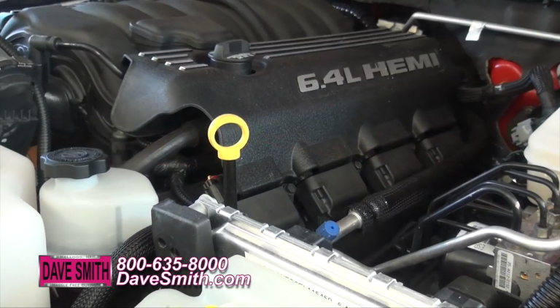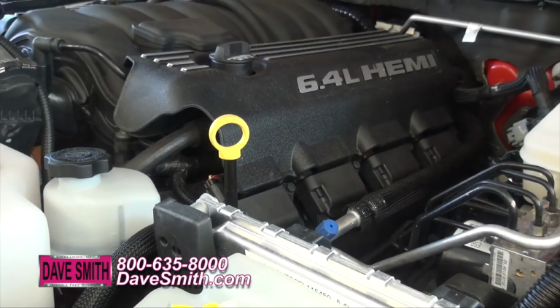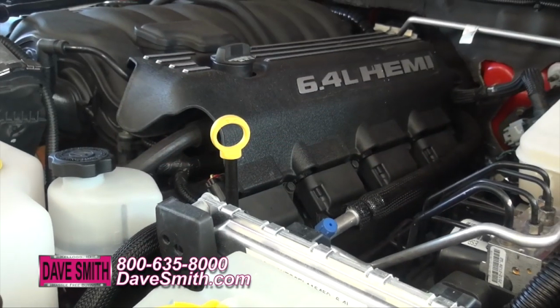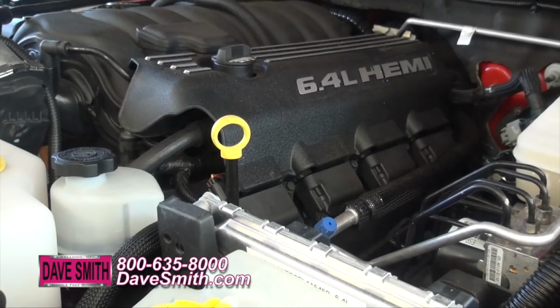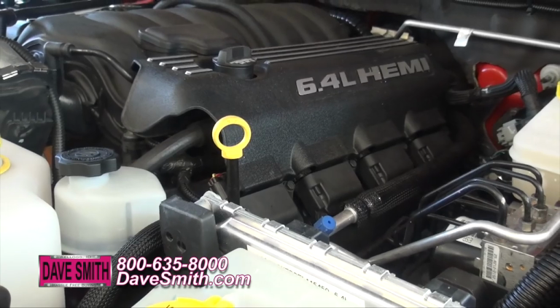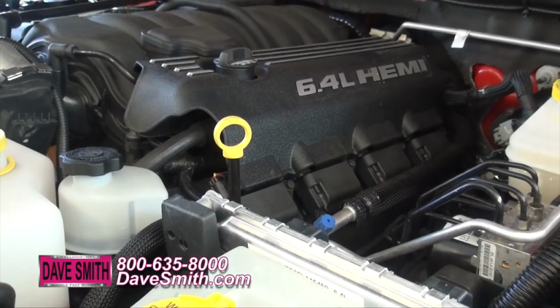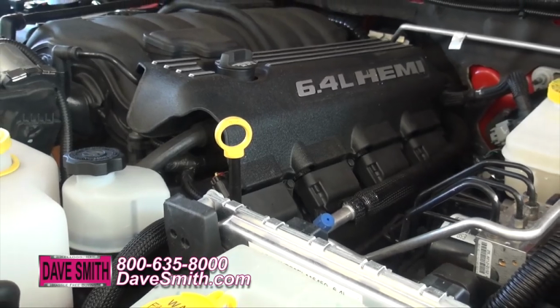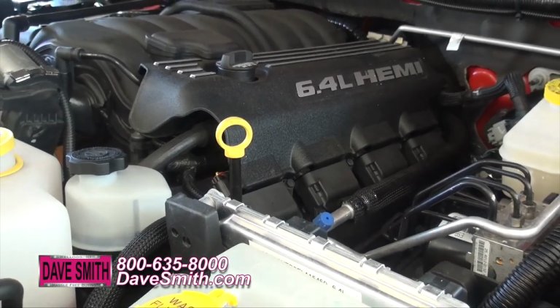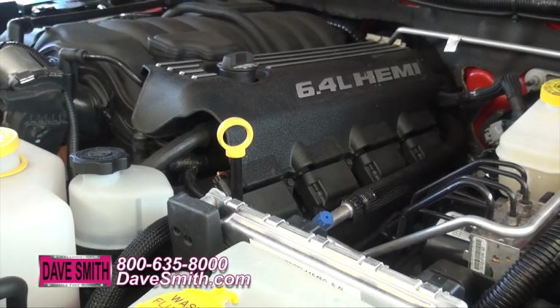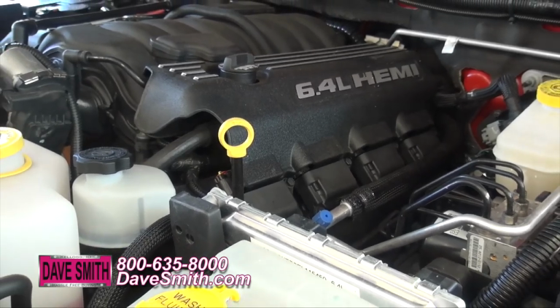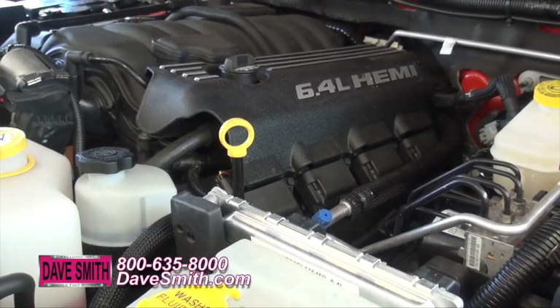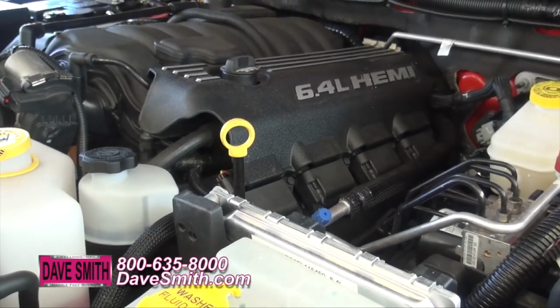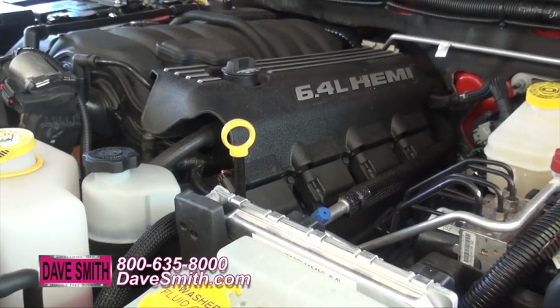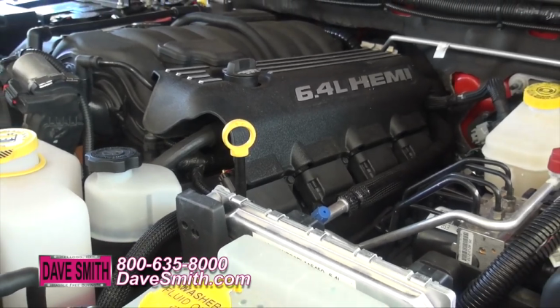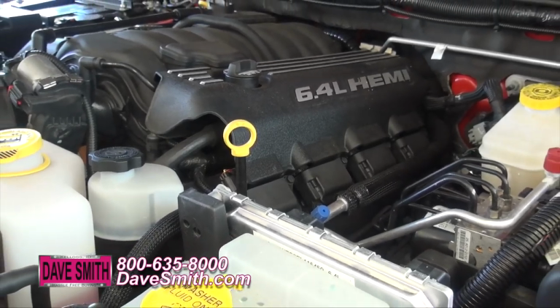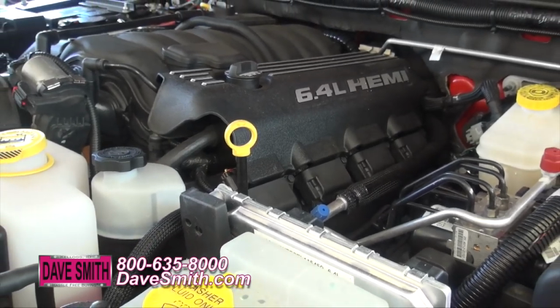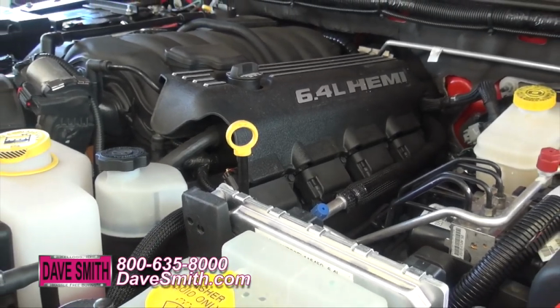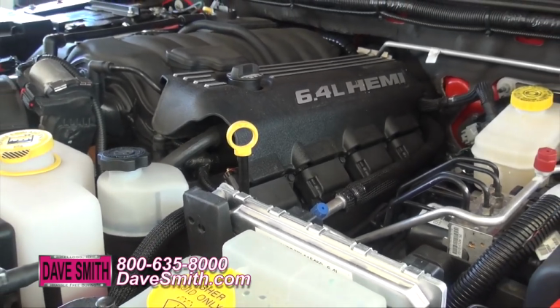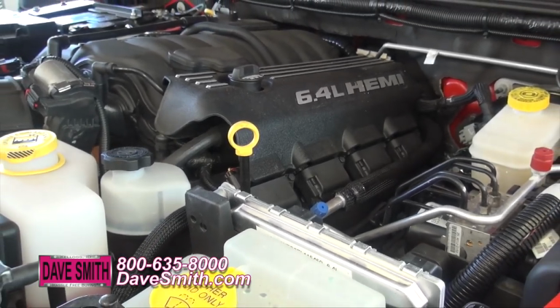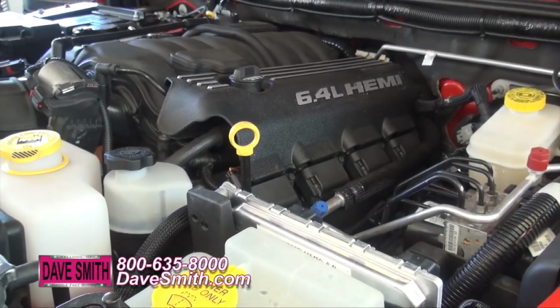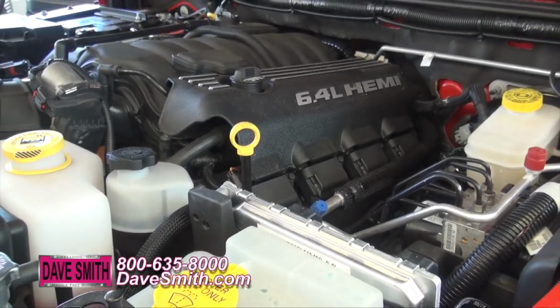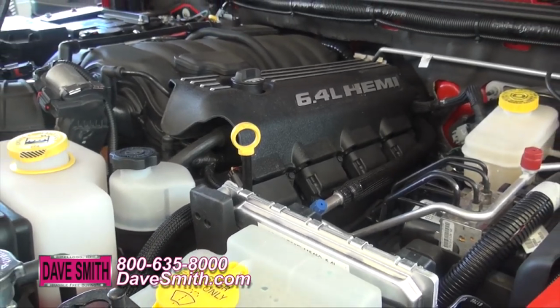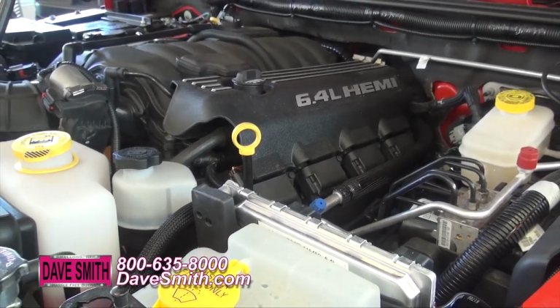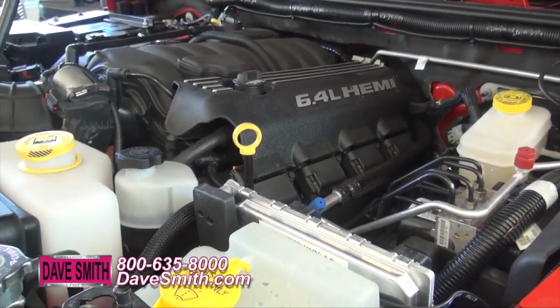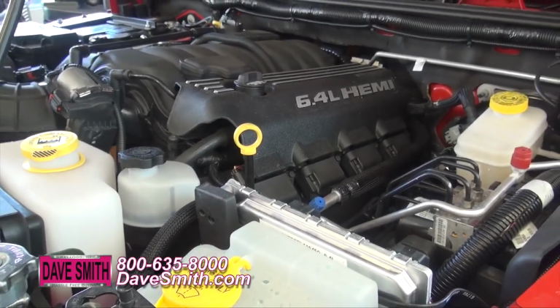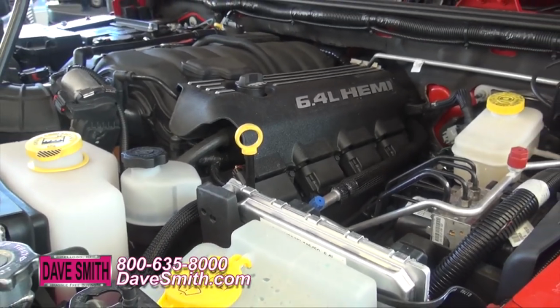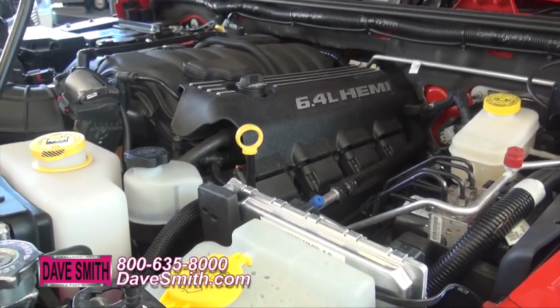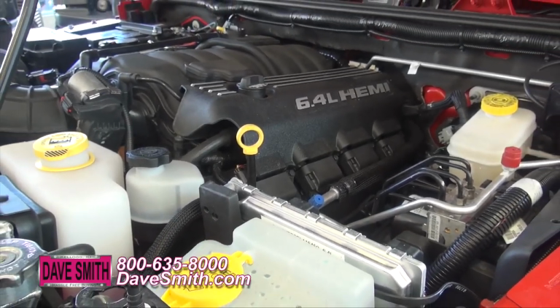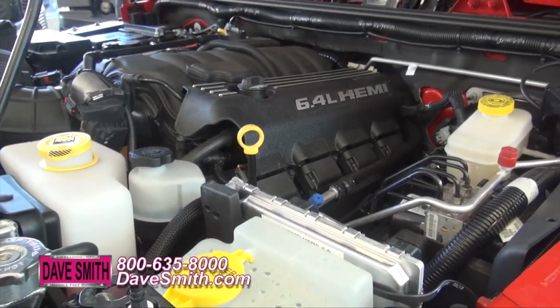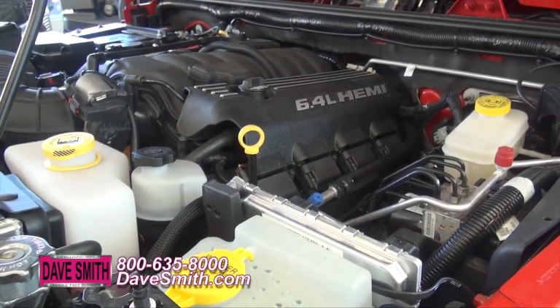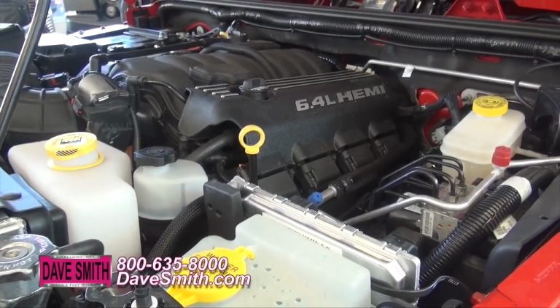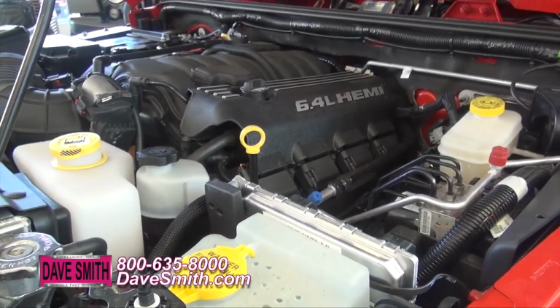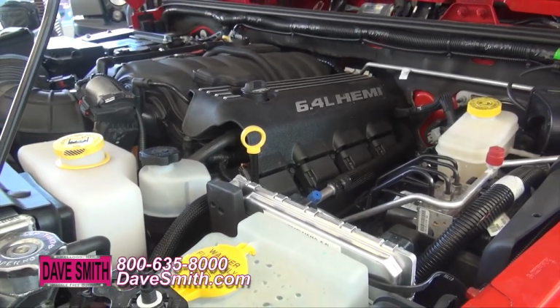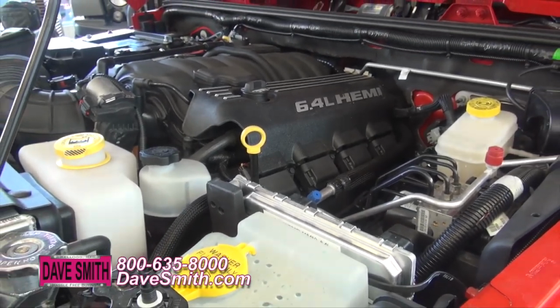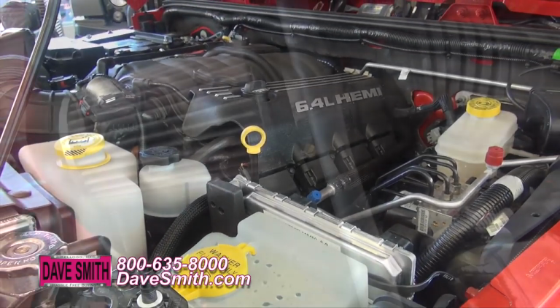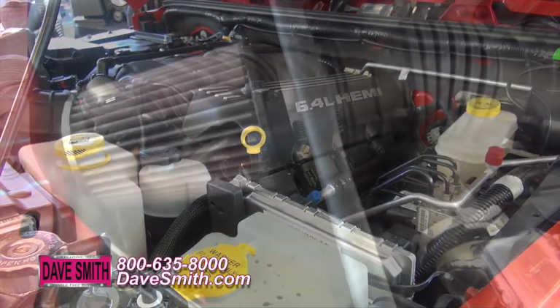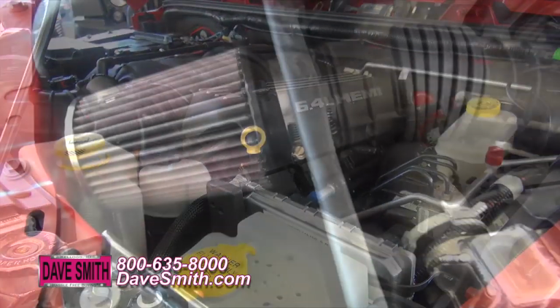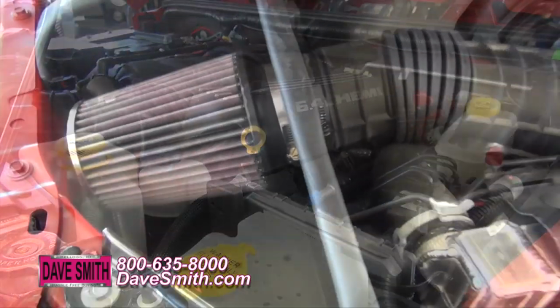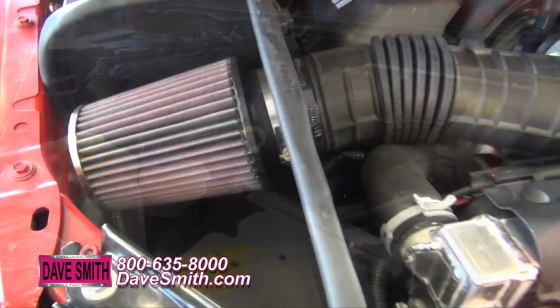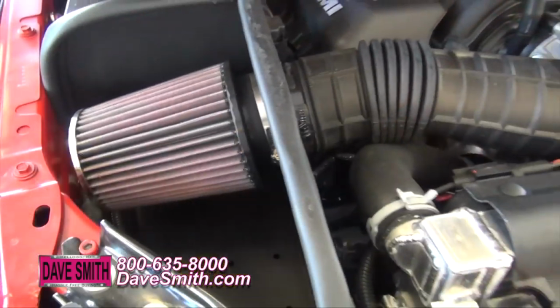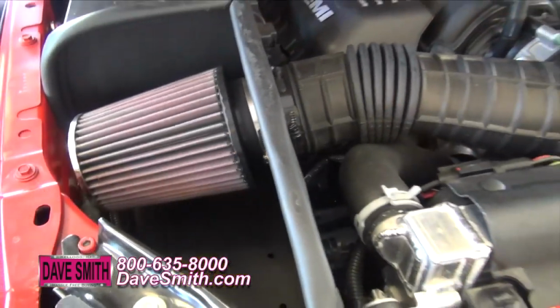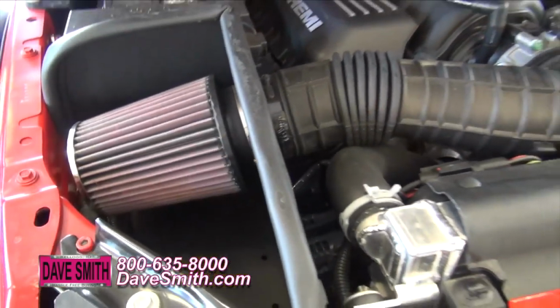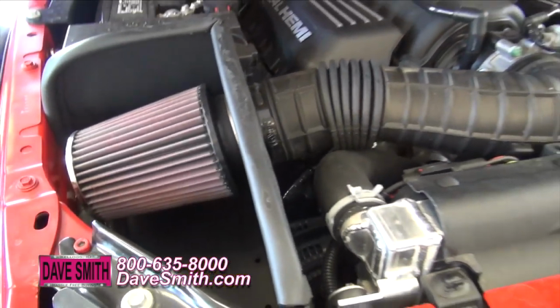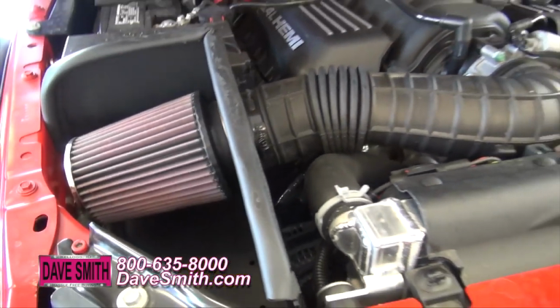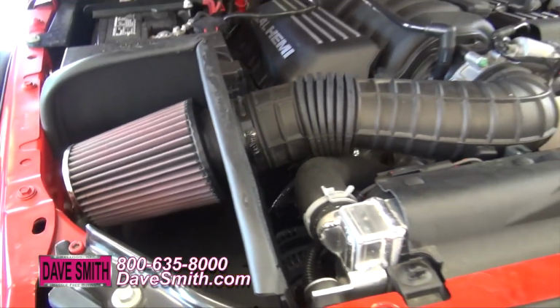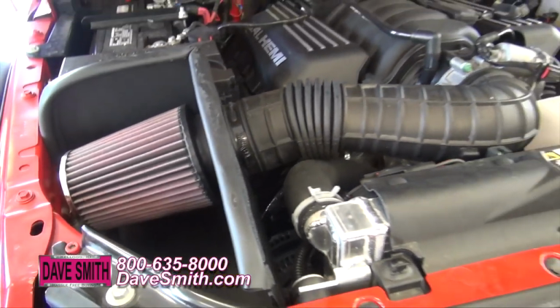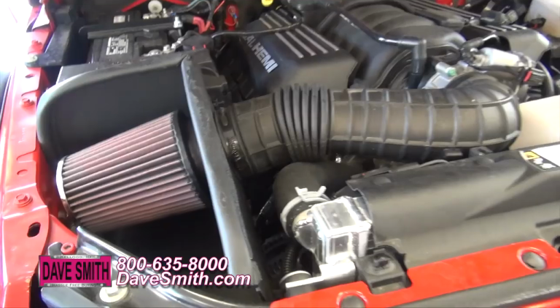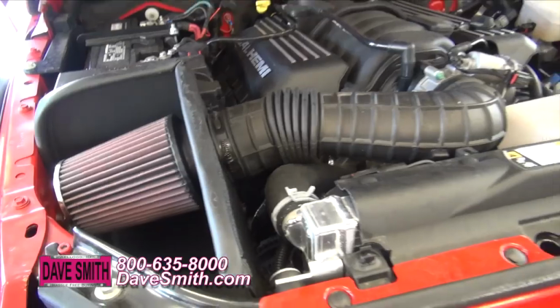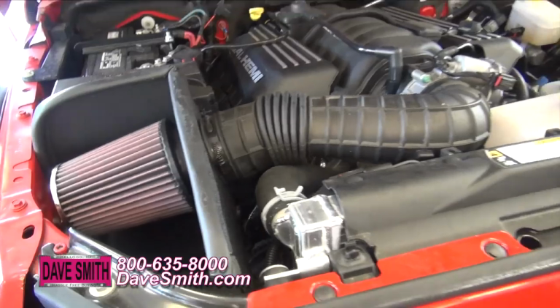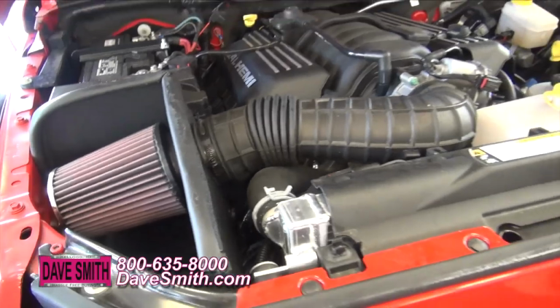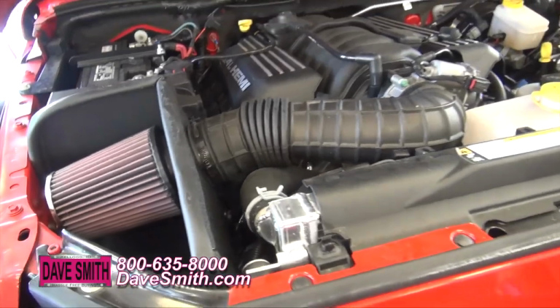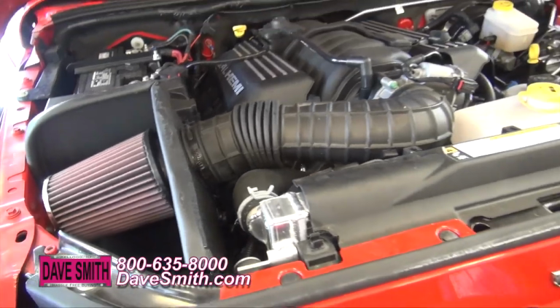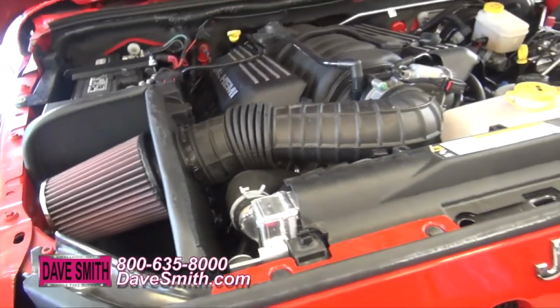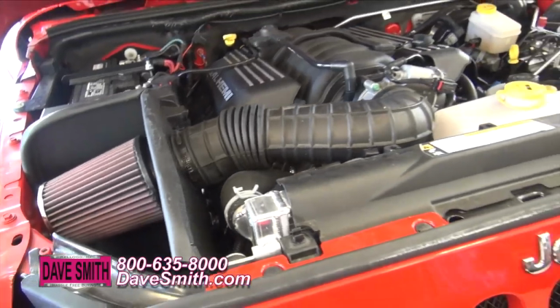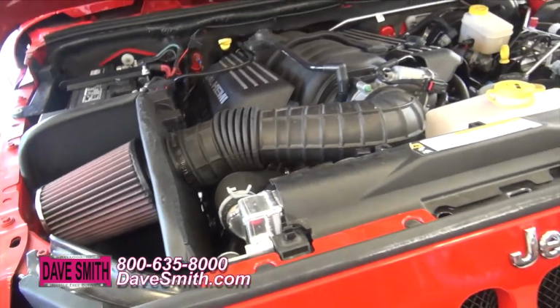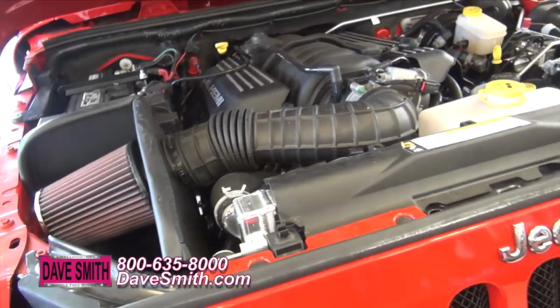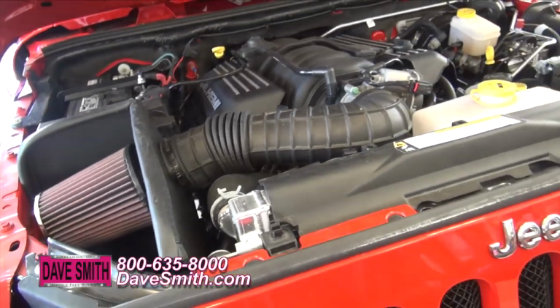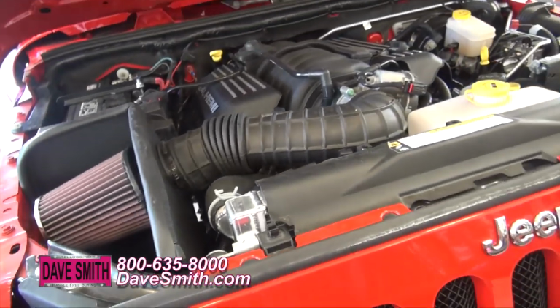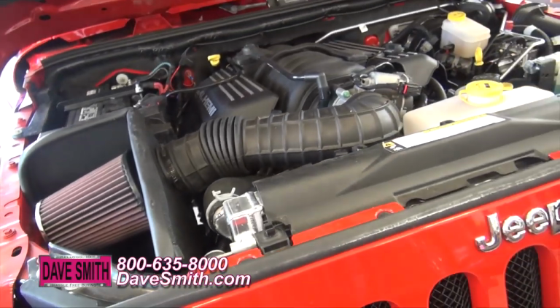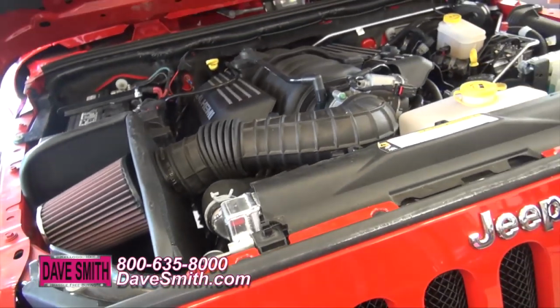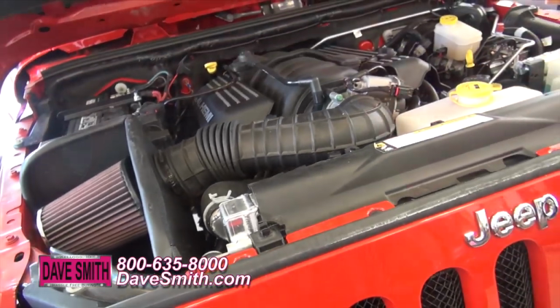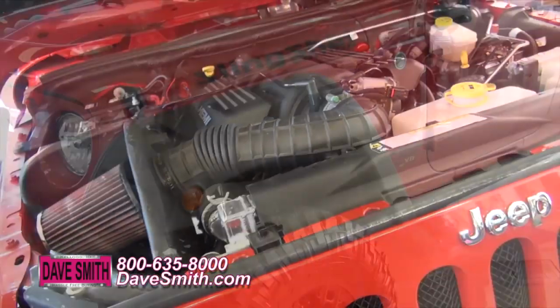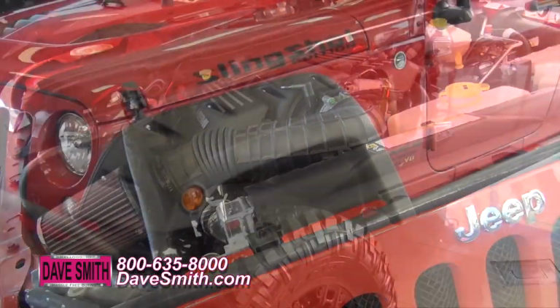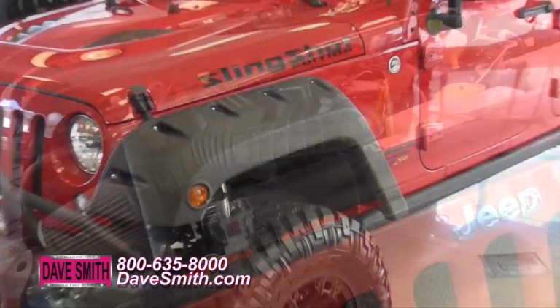Finally, under the hood, we've replaced the standard 3.5 liter Pentastar engine with a 480 horsepower 6.4 liter Hemi.